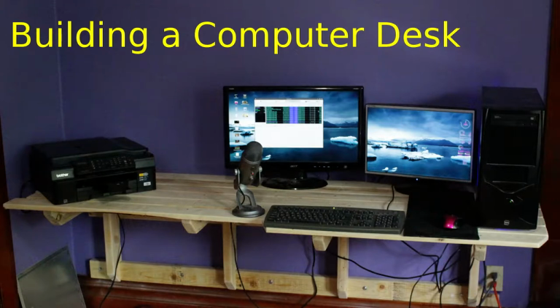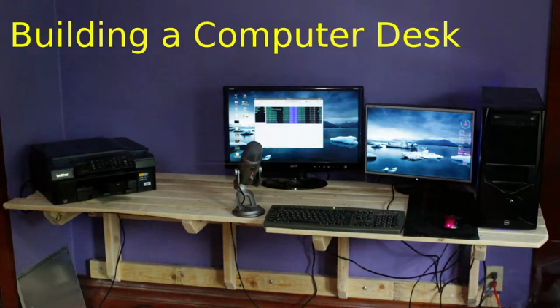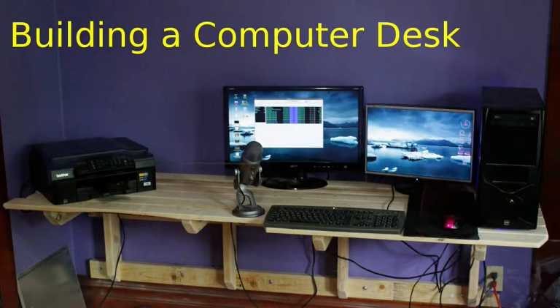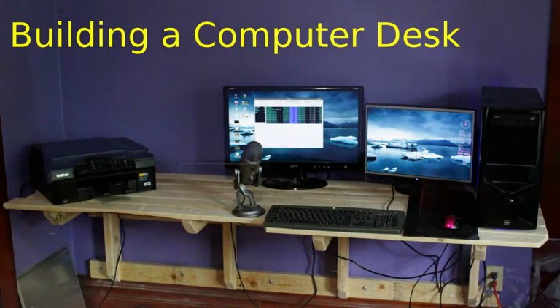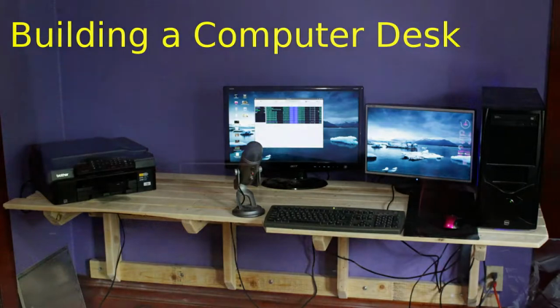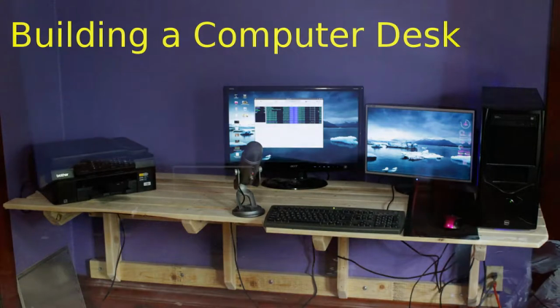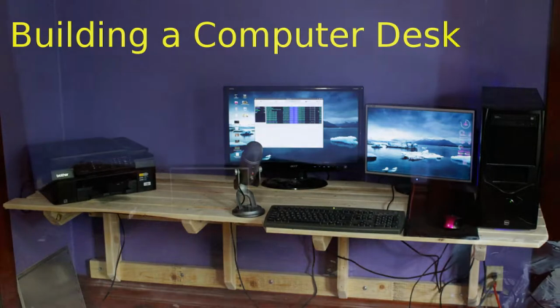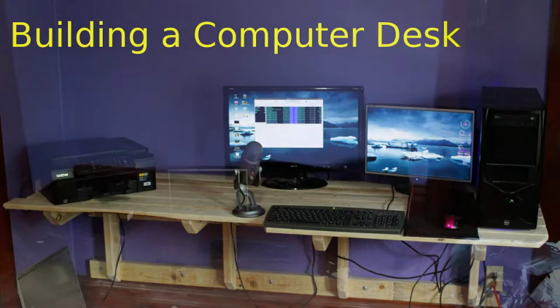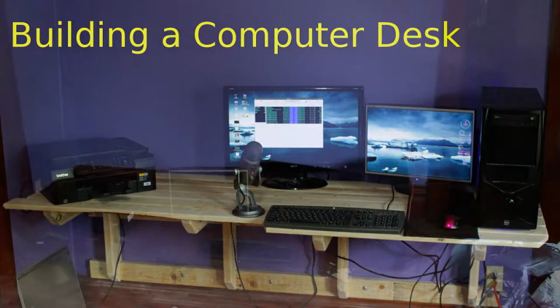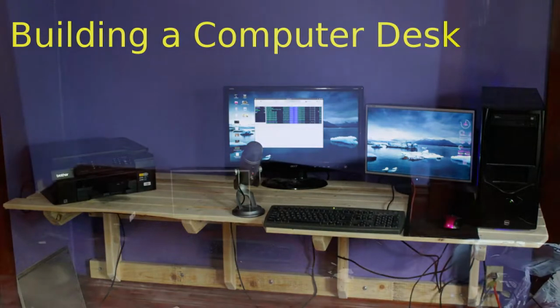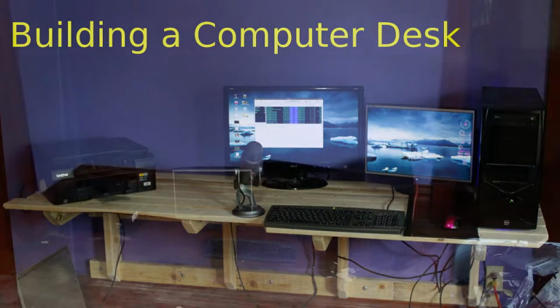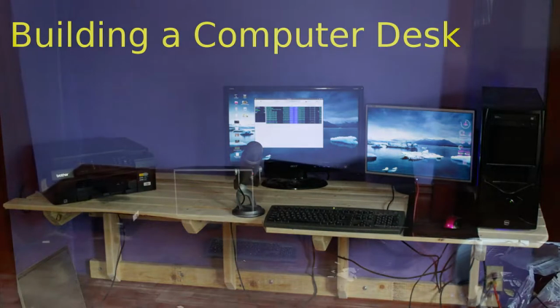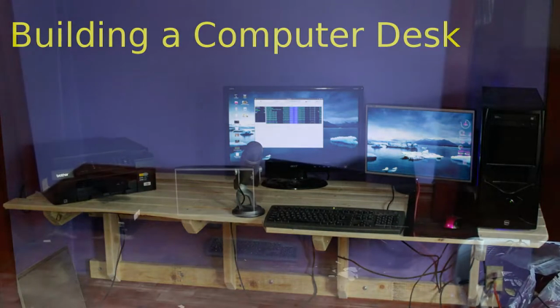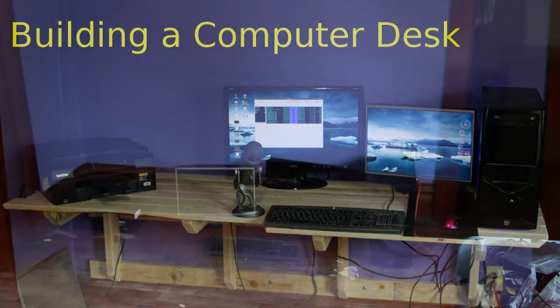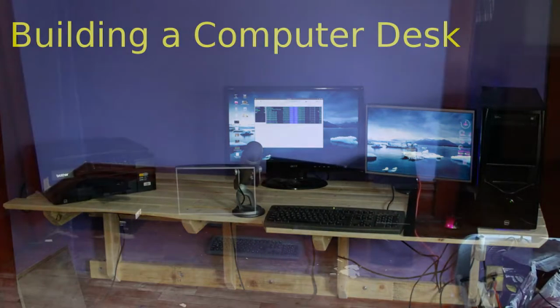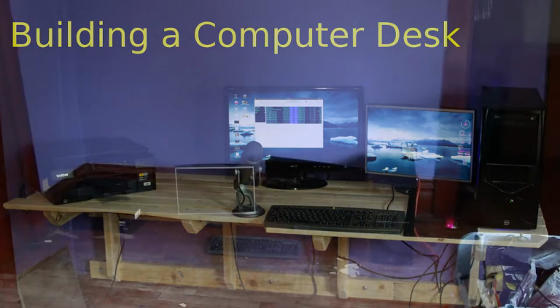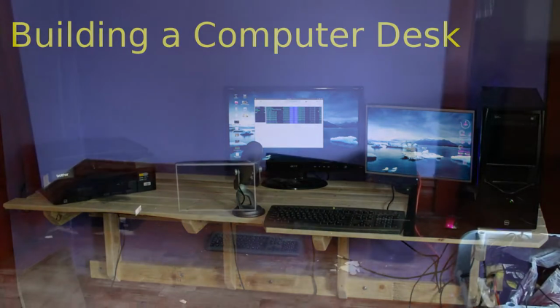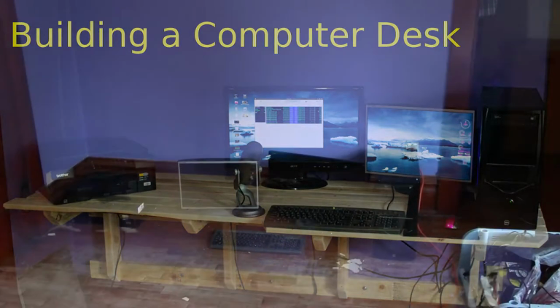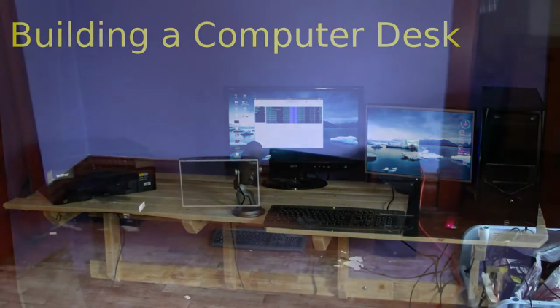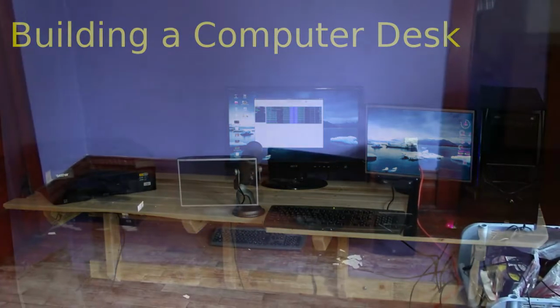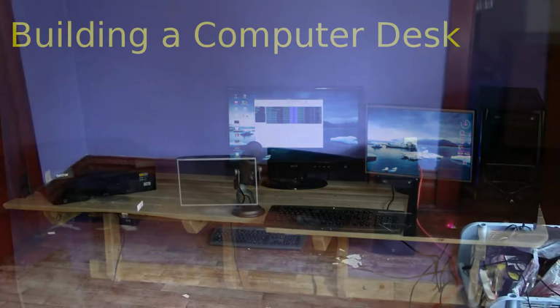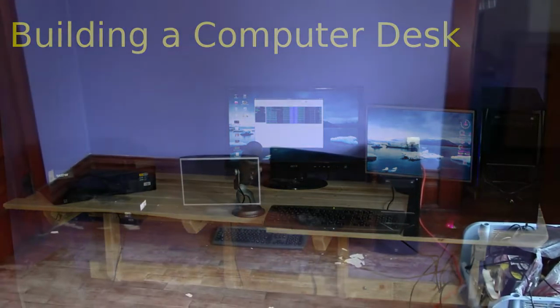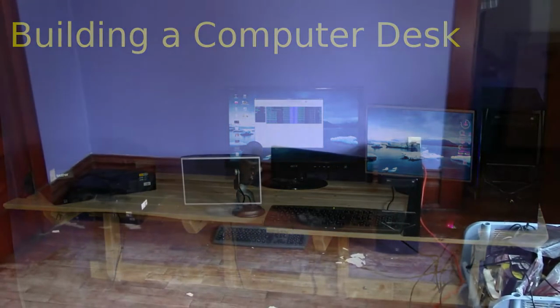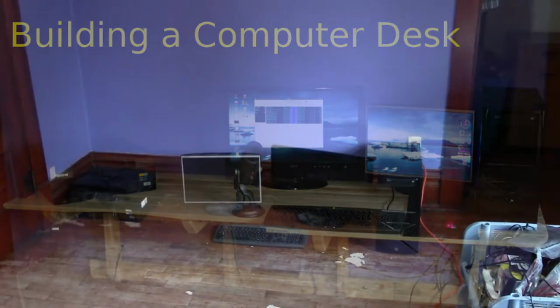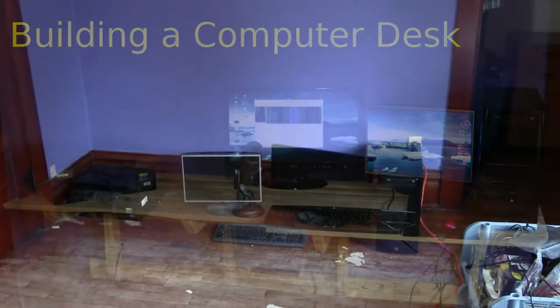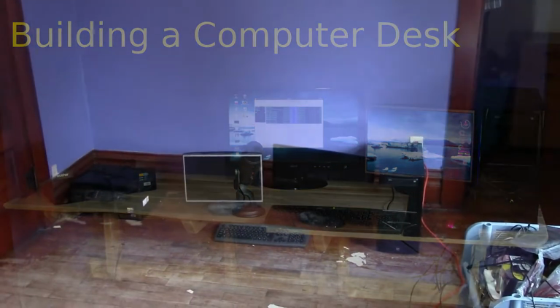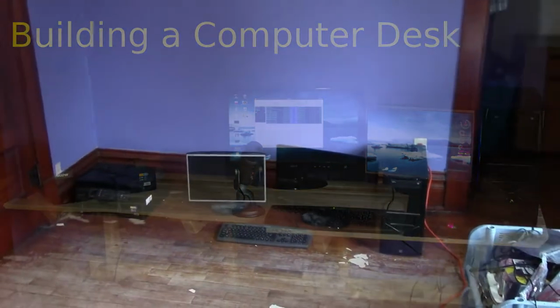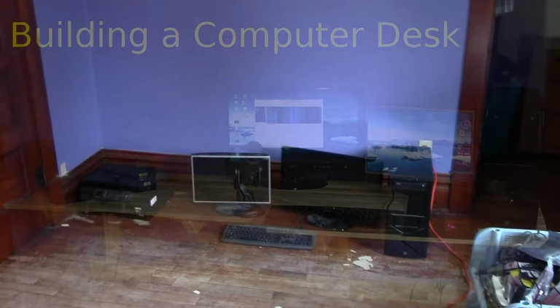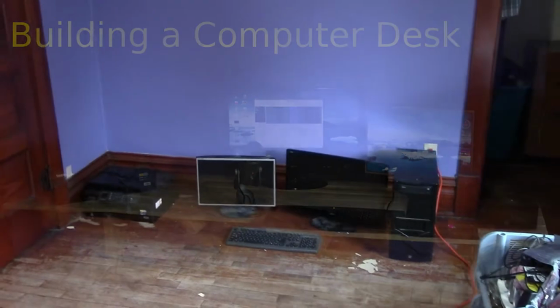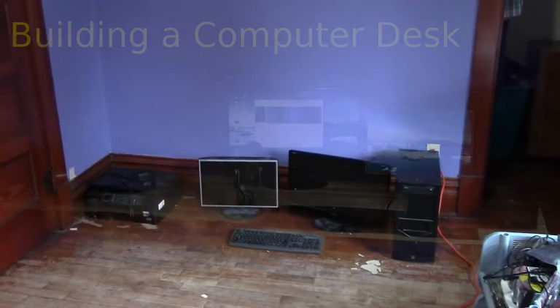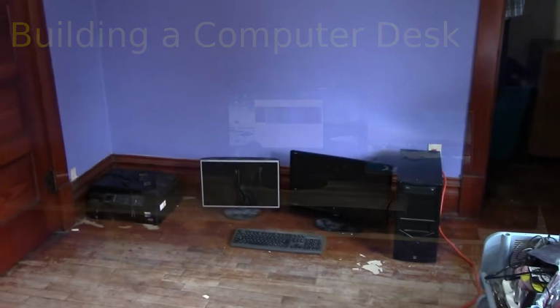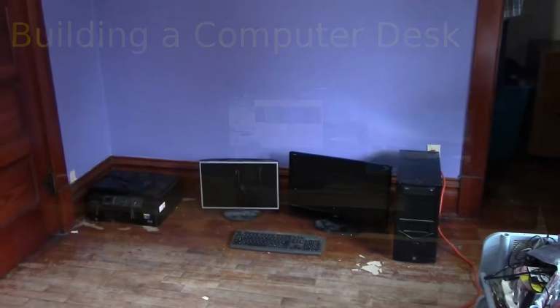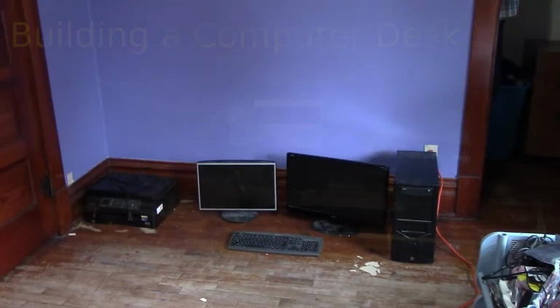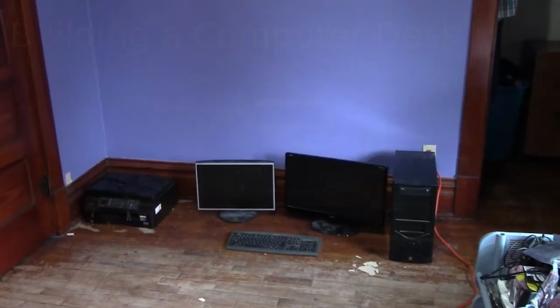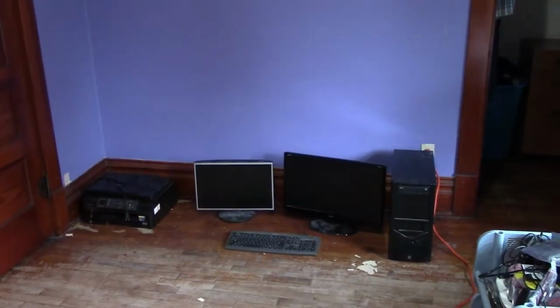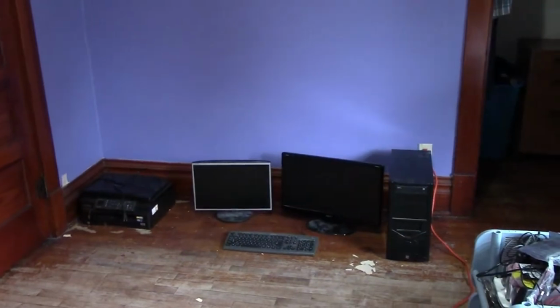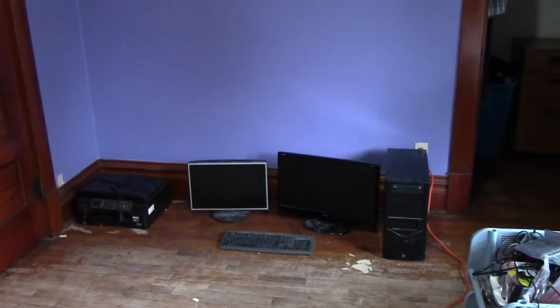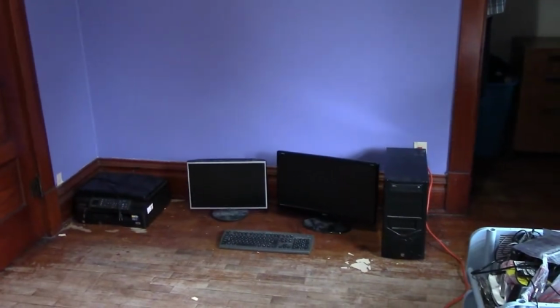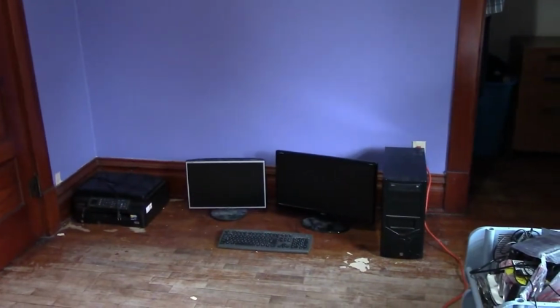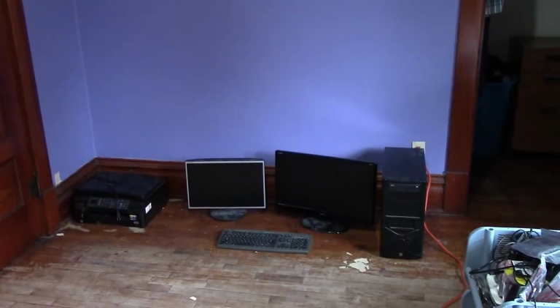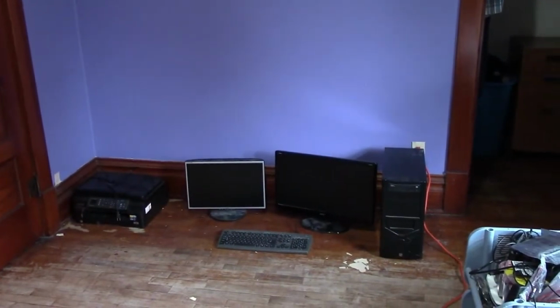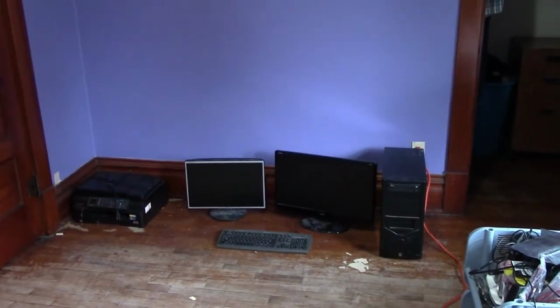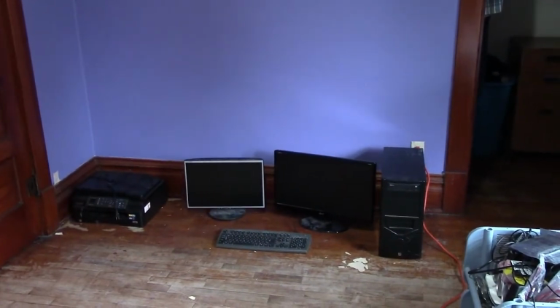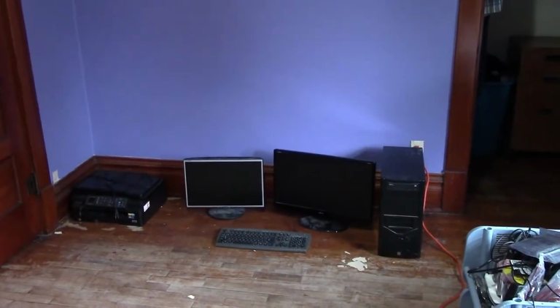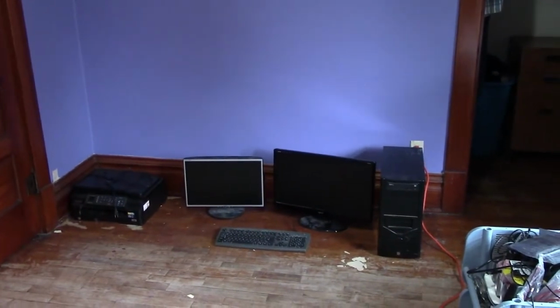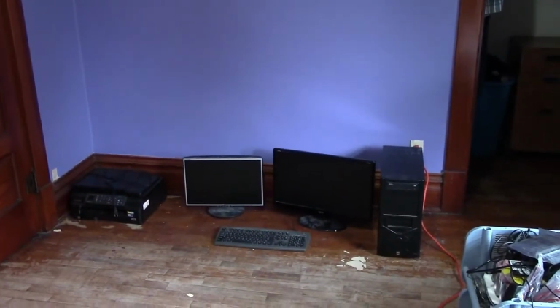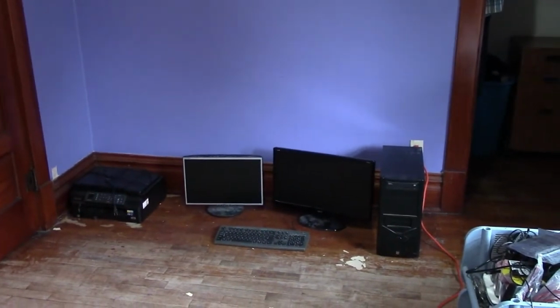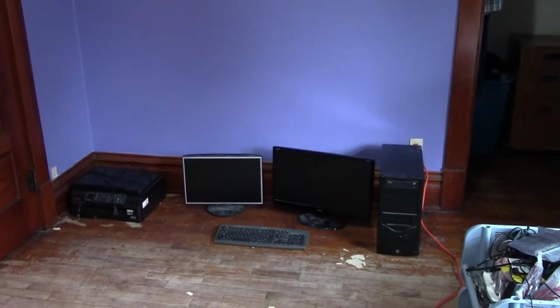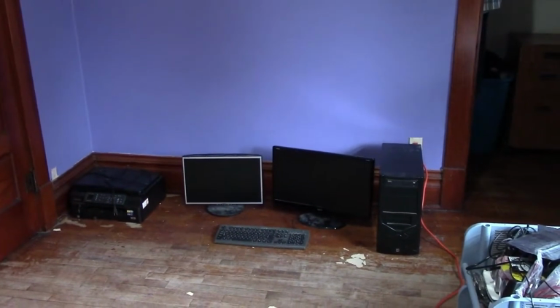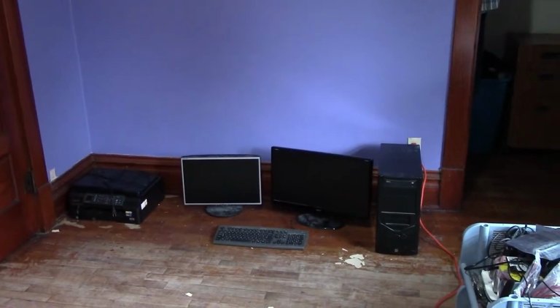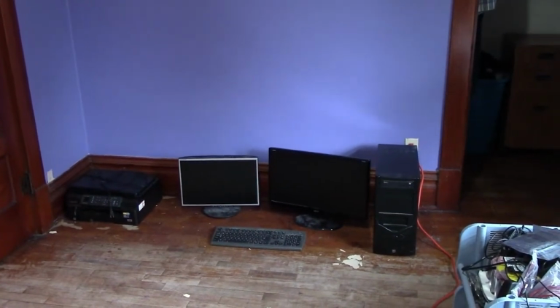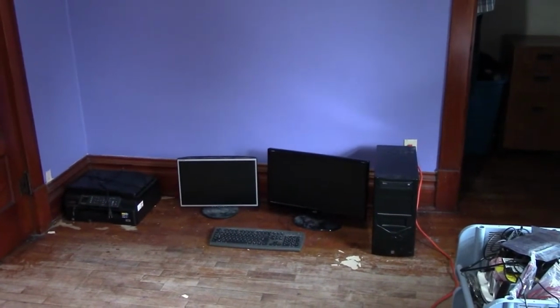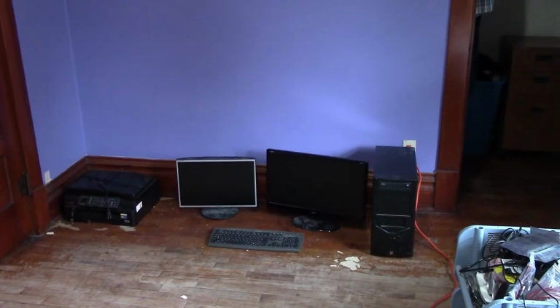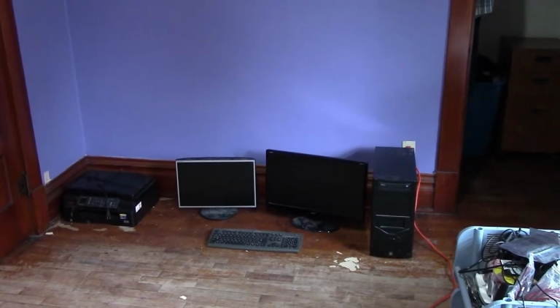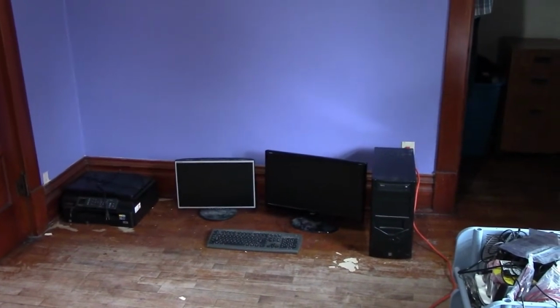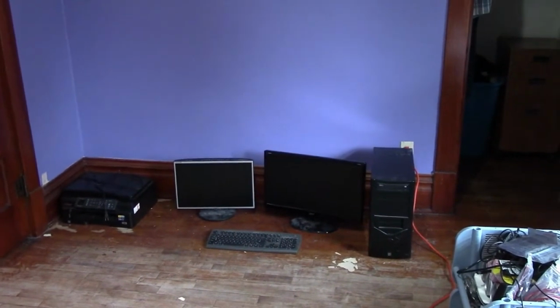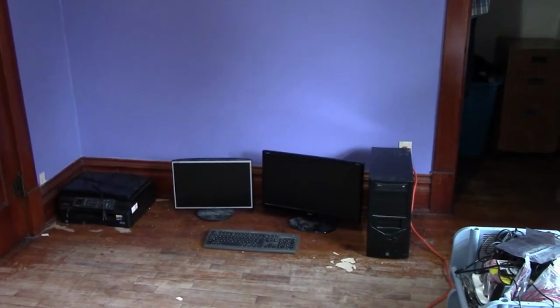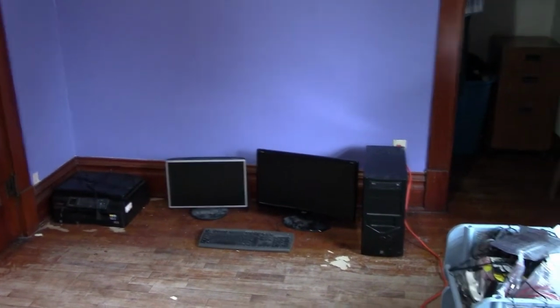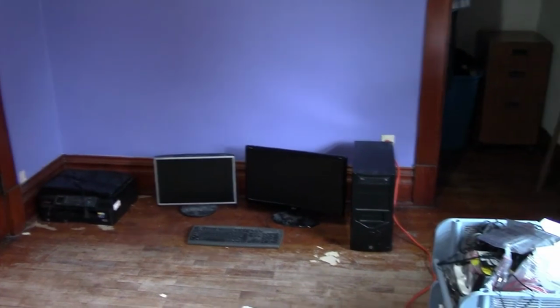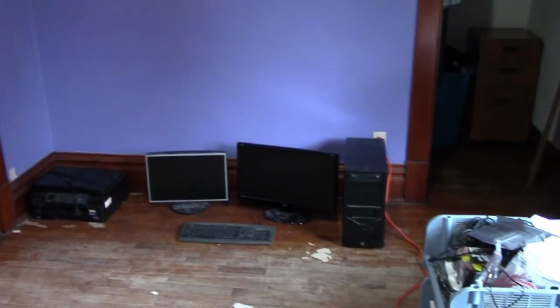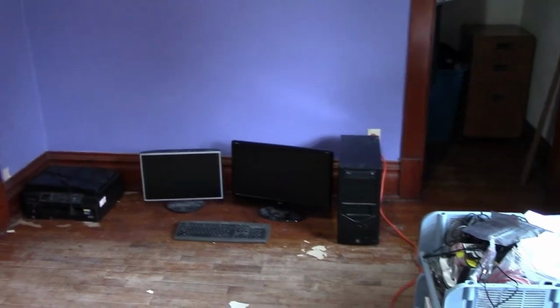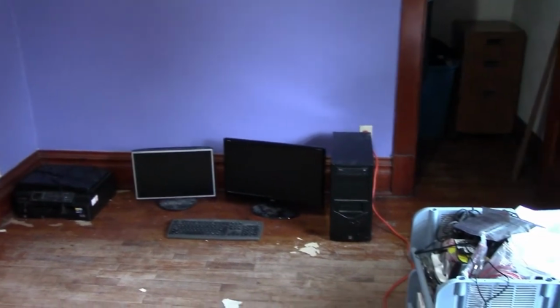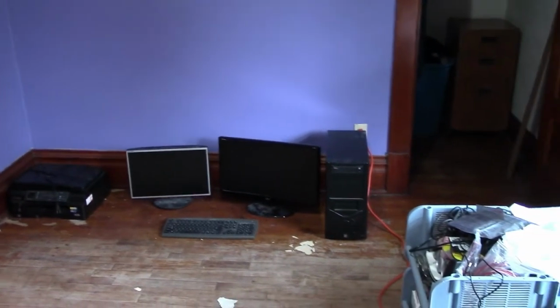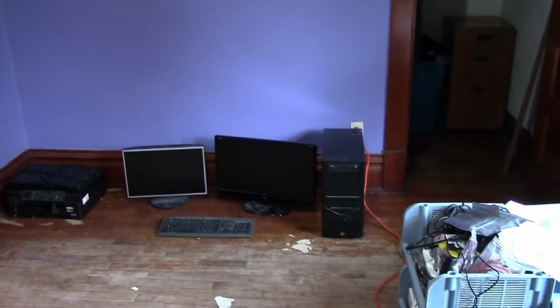Rather than leaving my computer system sitting on the floor, I thought it would be a good idea to build a nice little computer desk, and in this video I'll be going over the process.